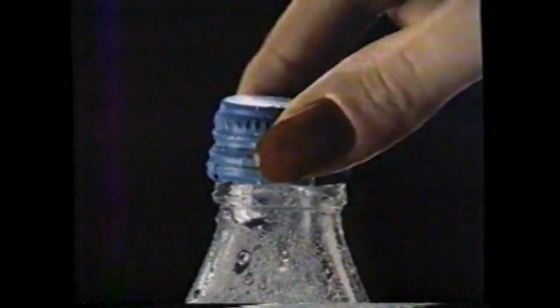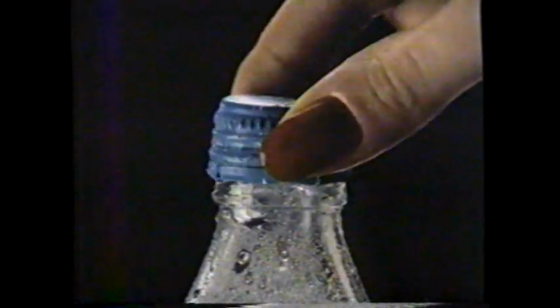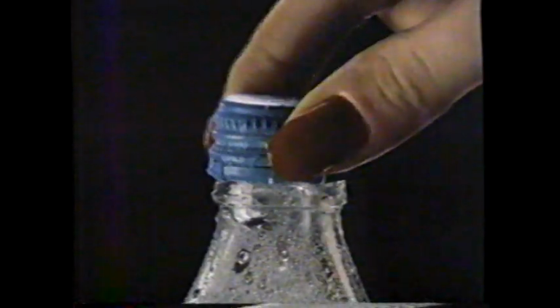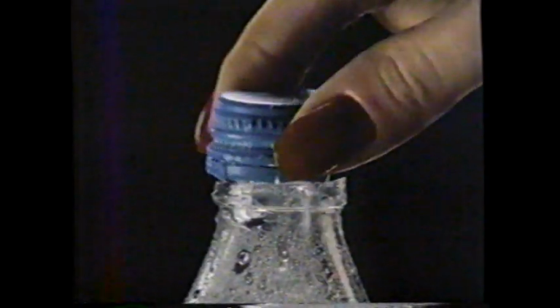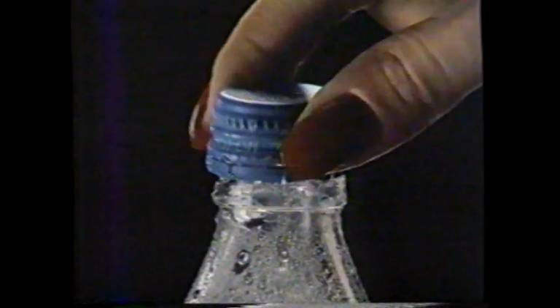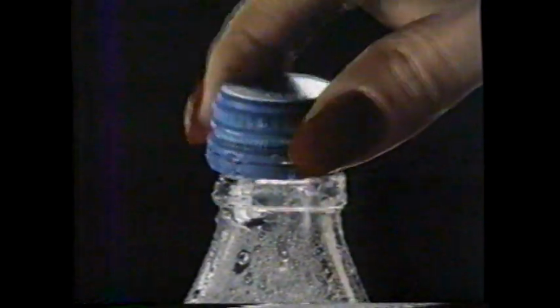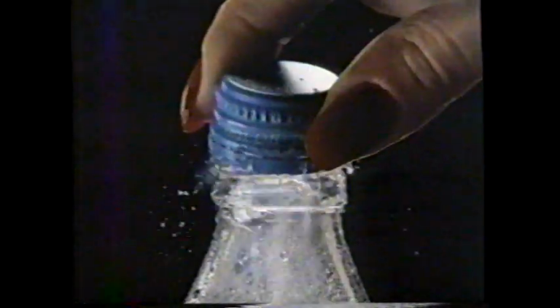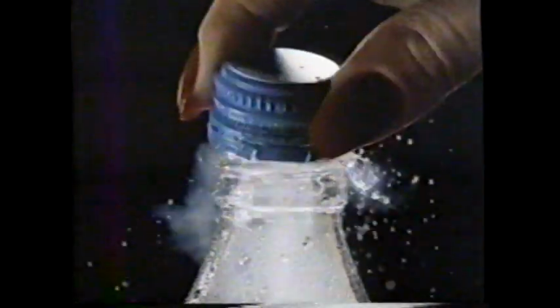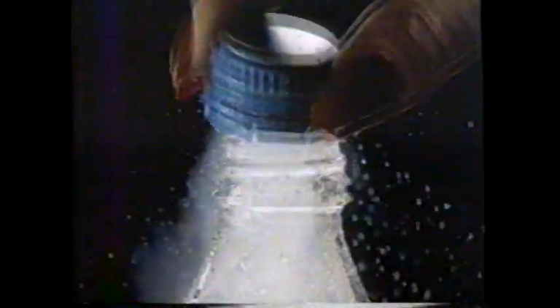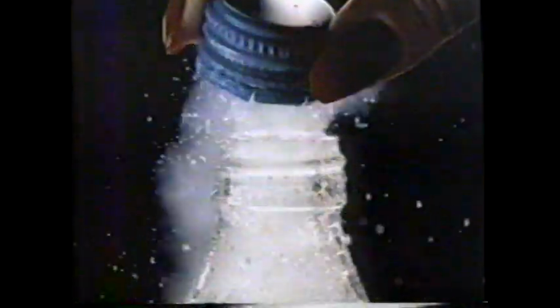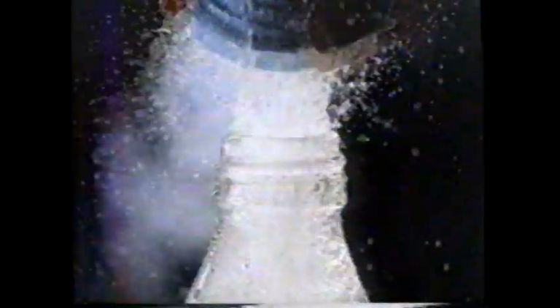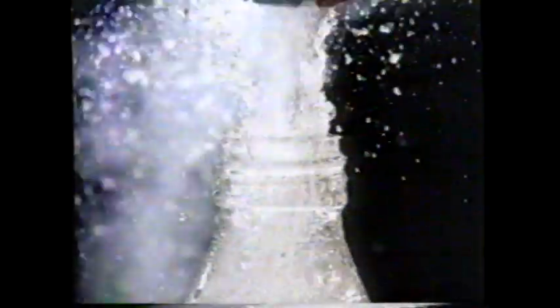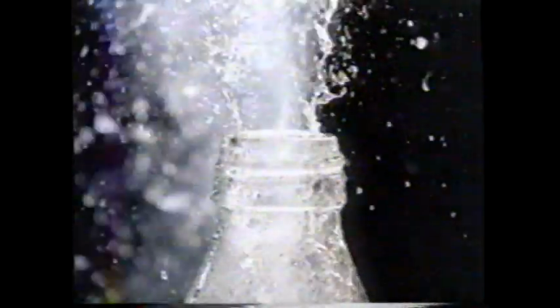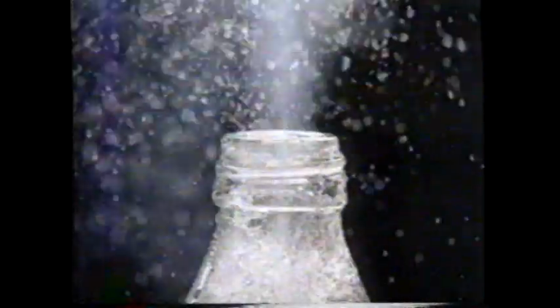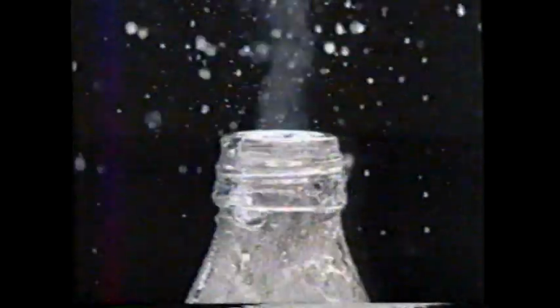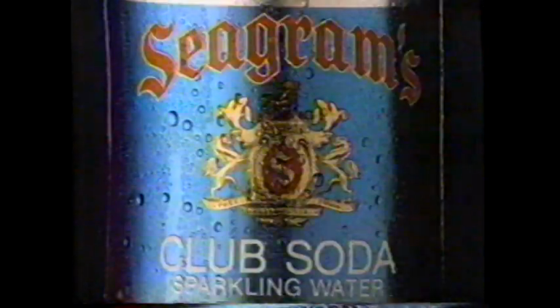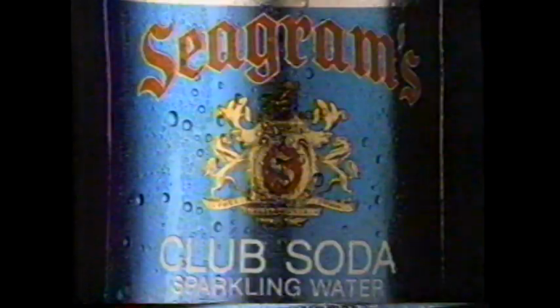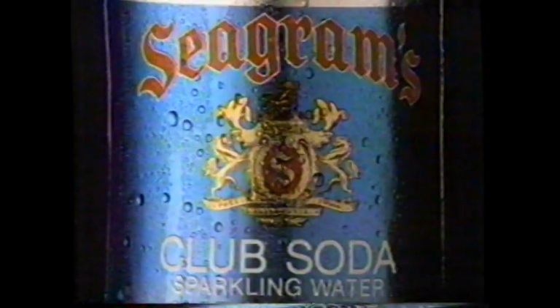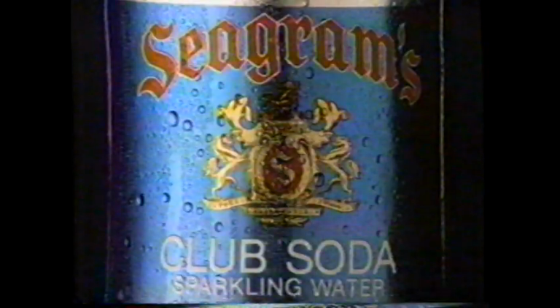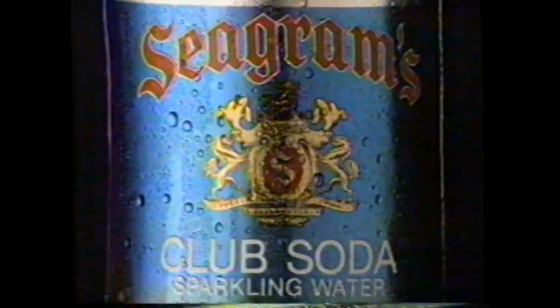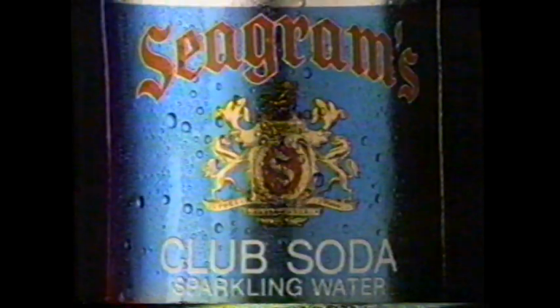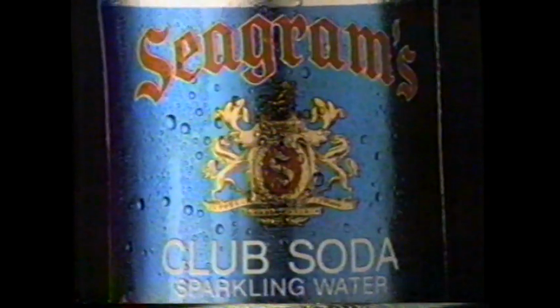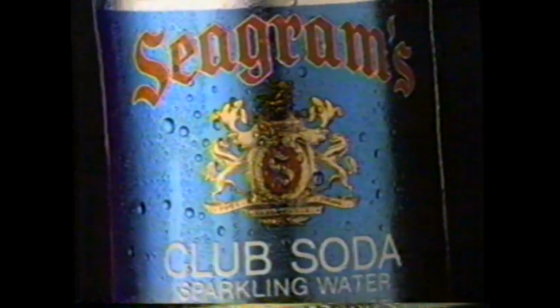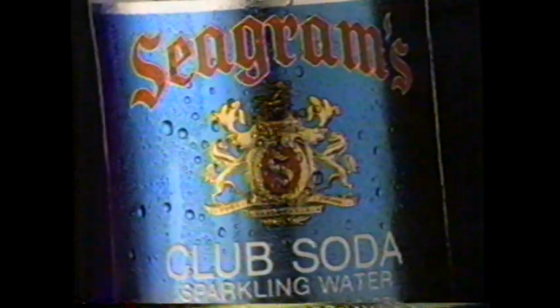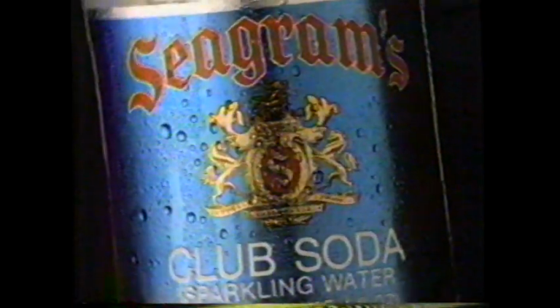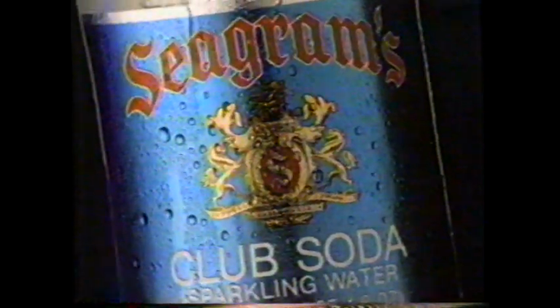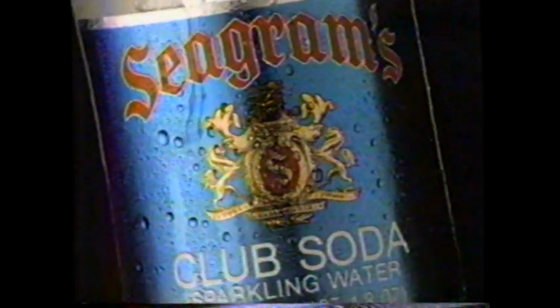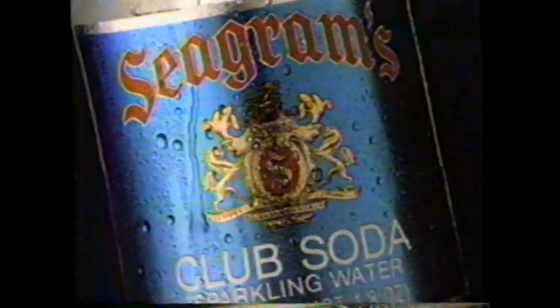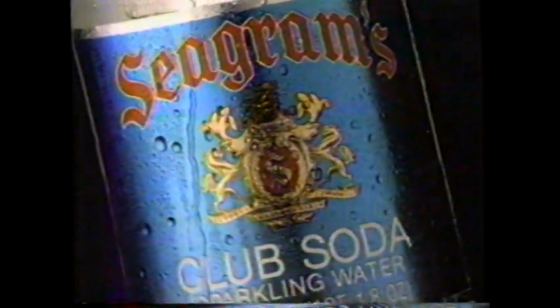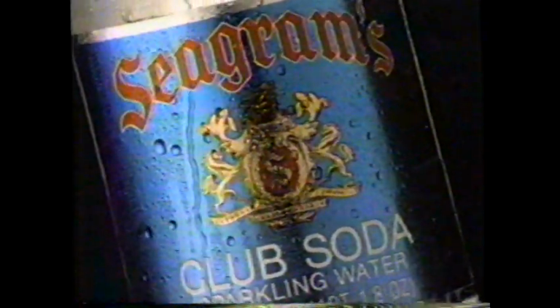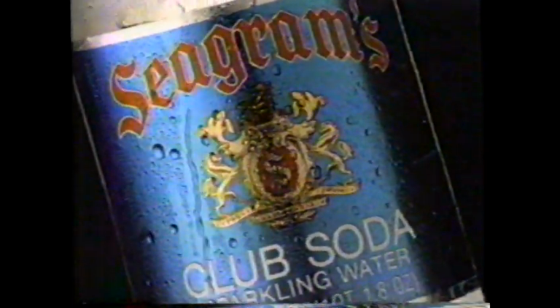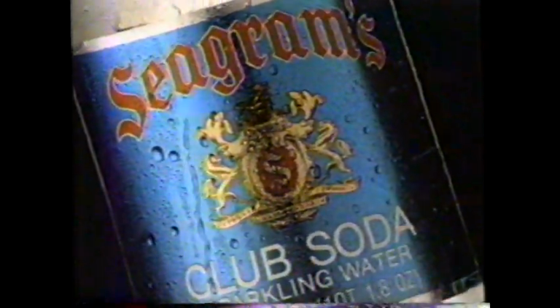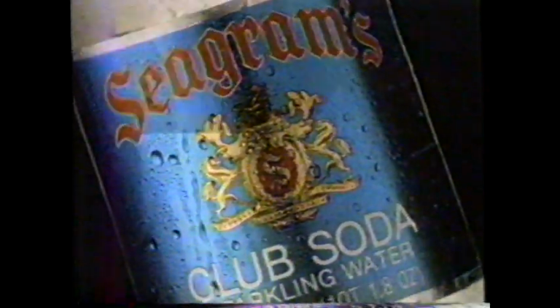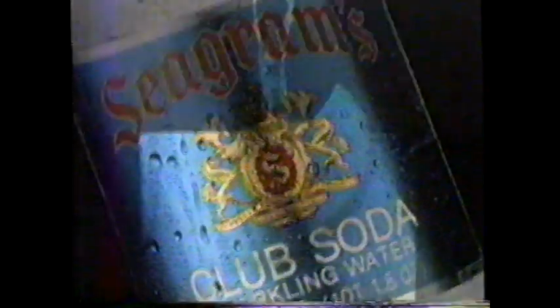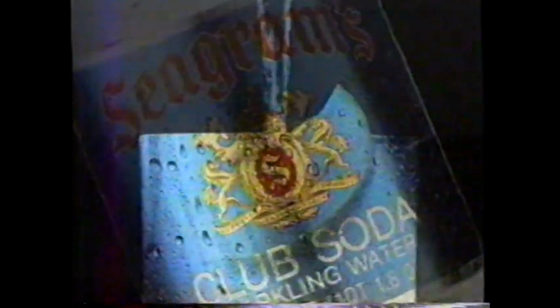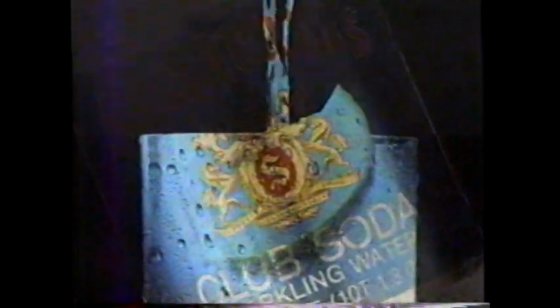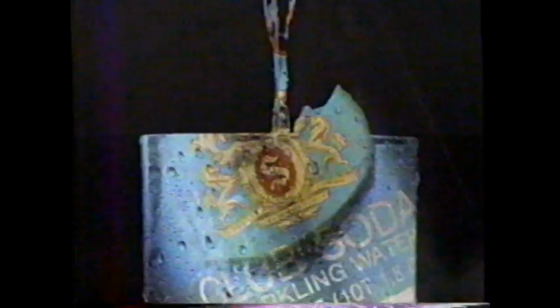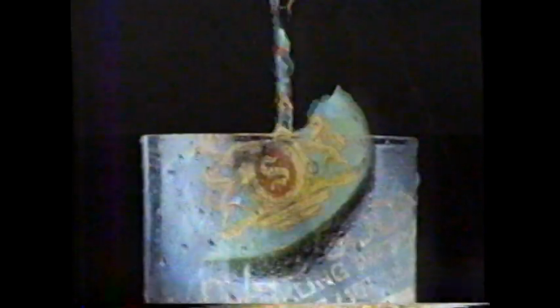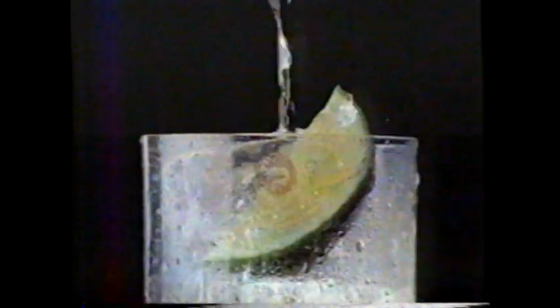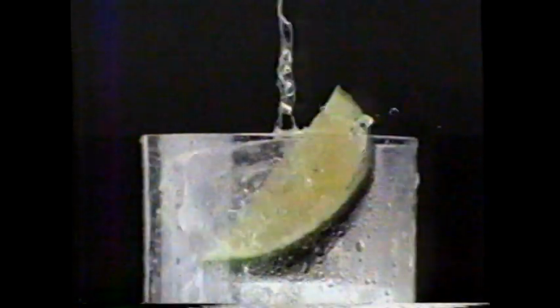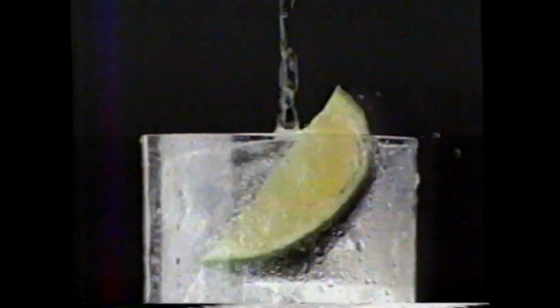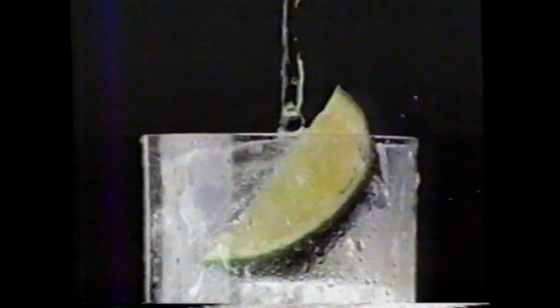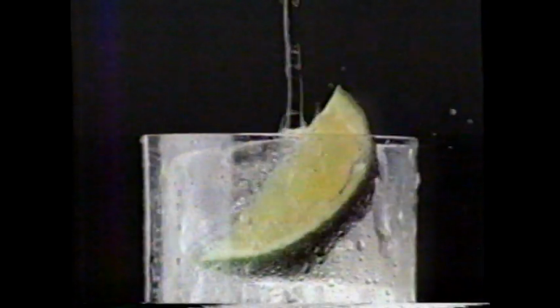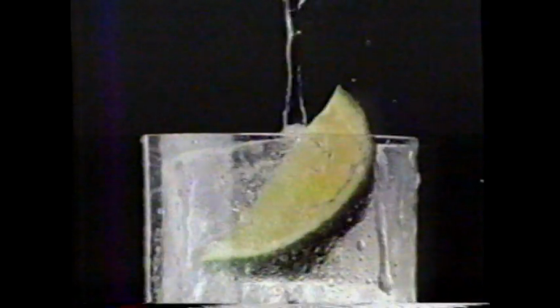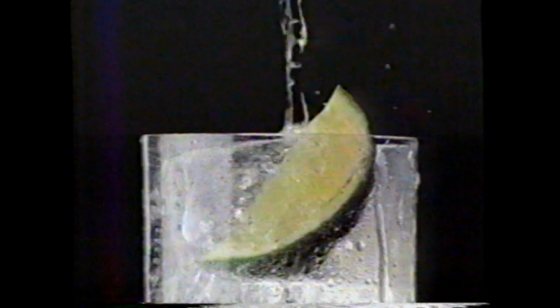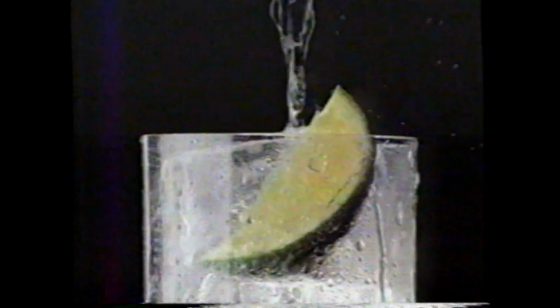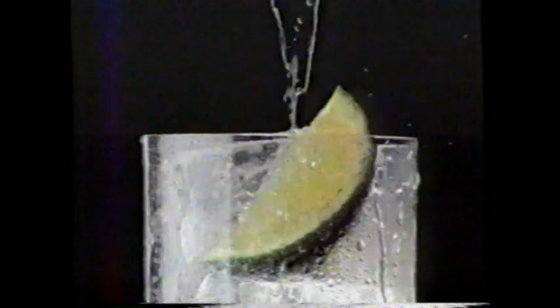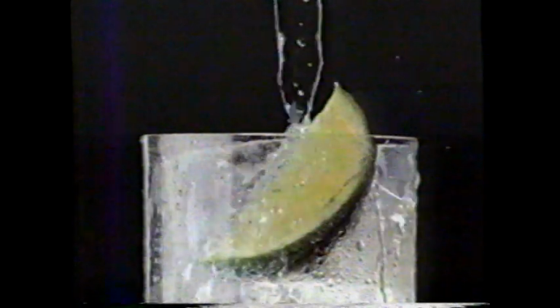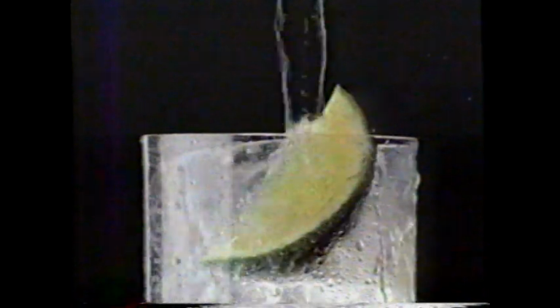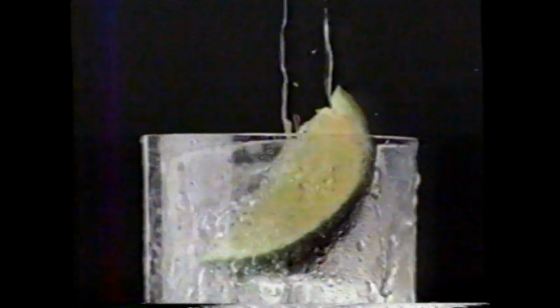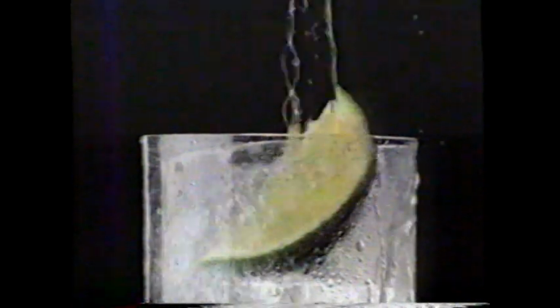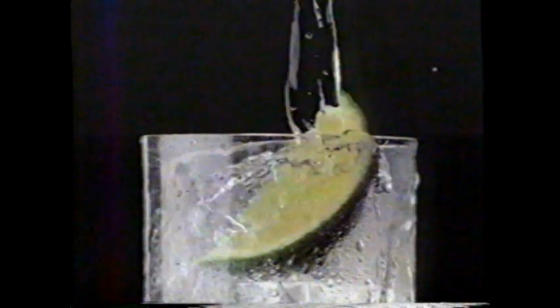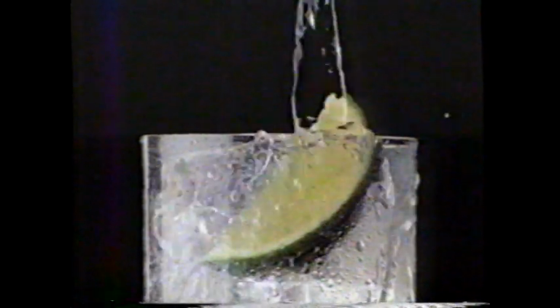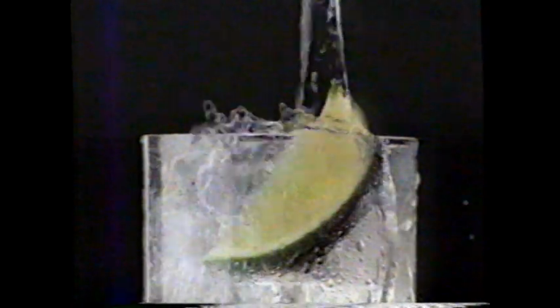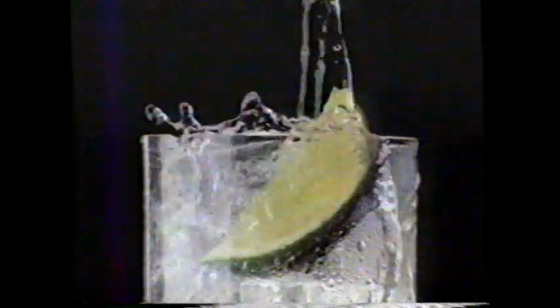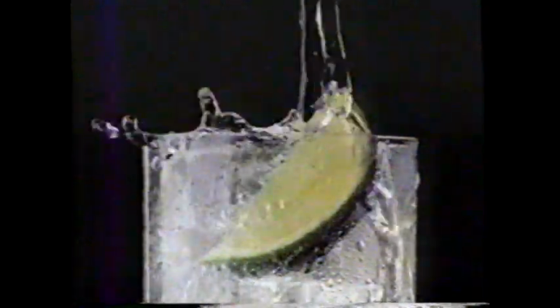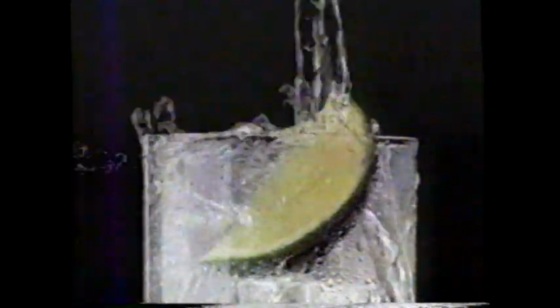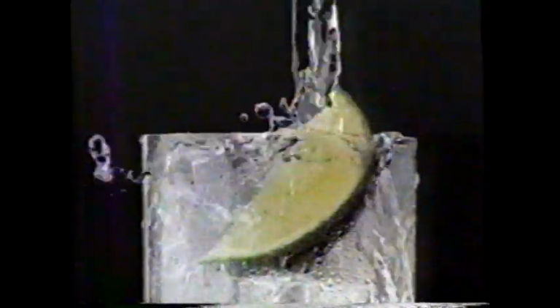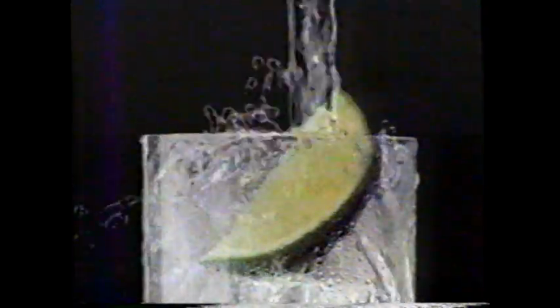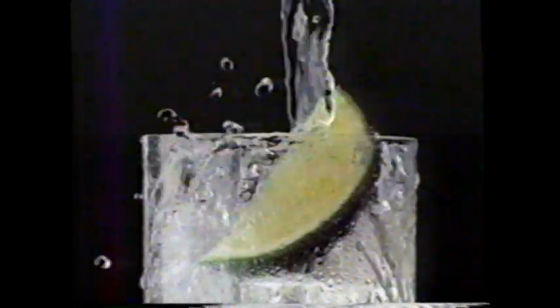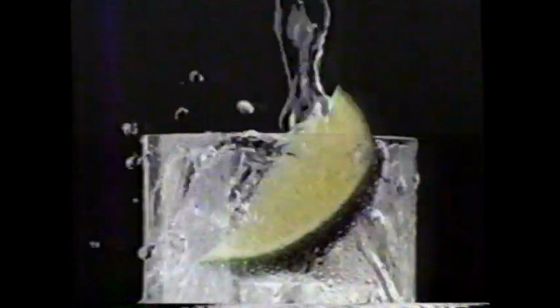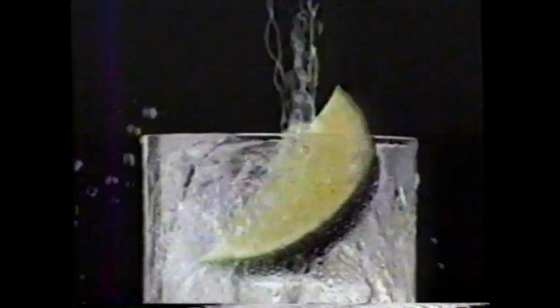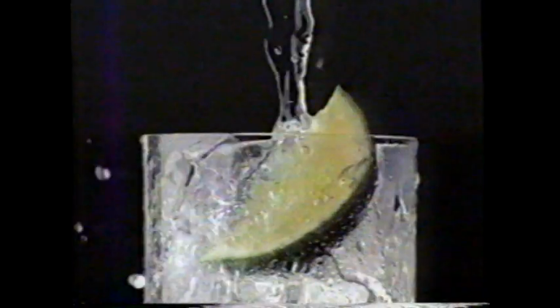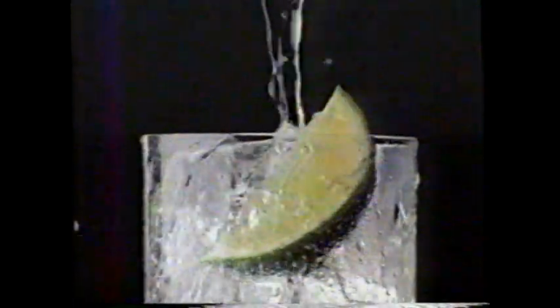Introducing the first club soda from Seagram's. Crisp and alive, everything you'd want in a club soda.